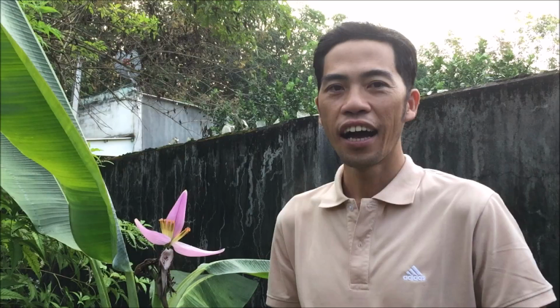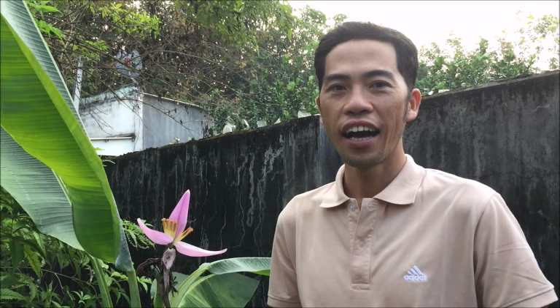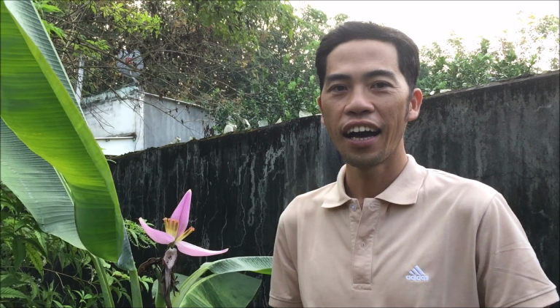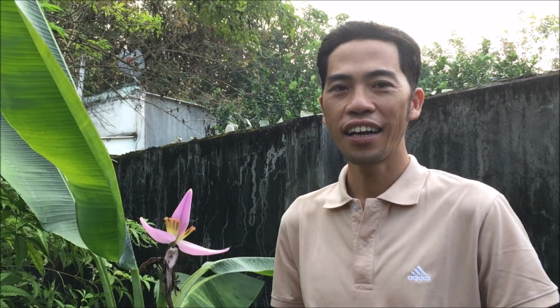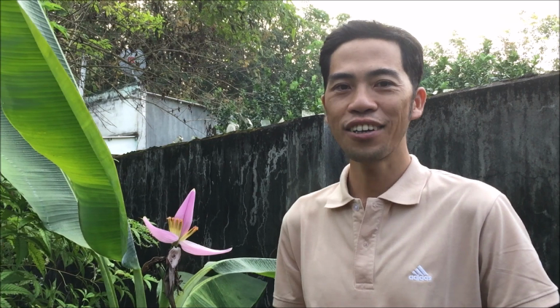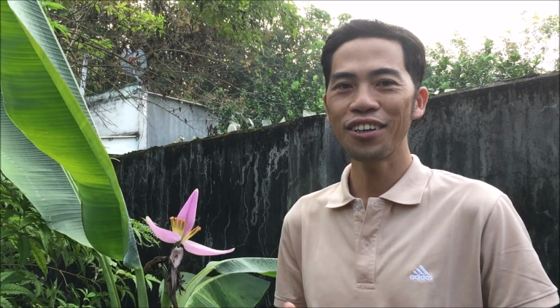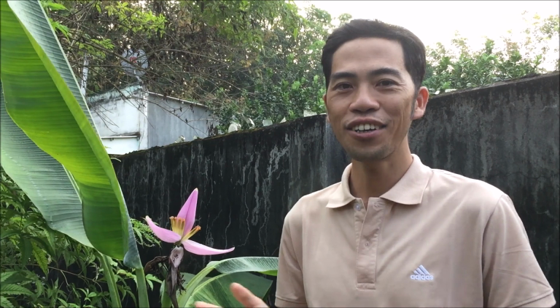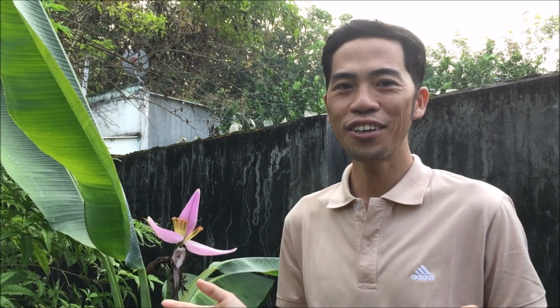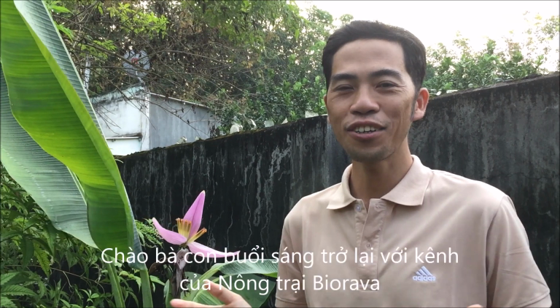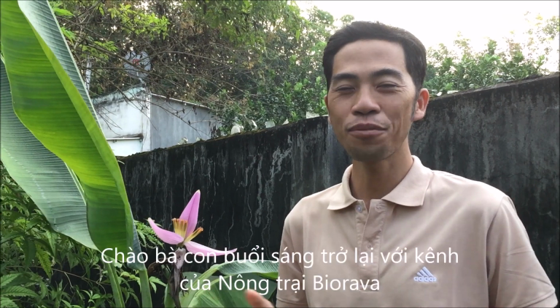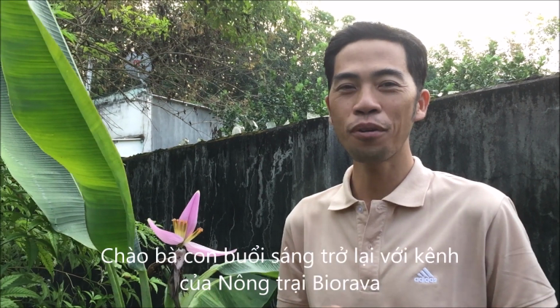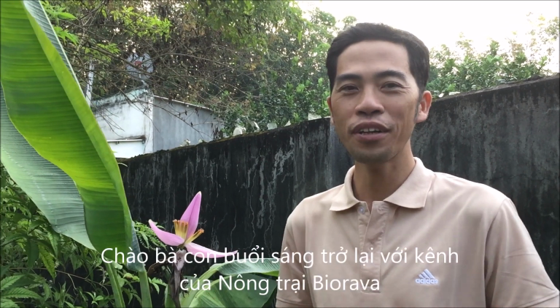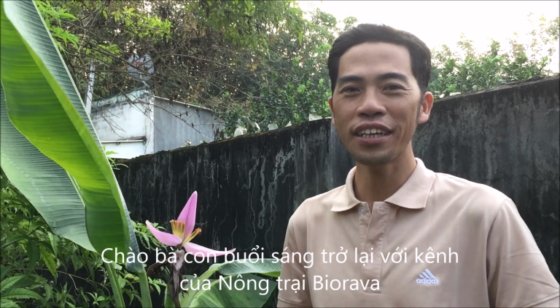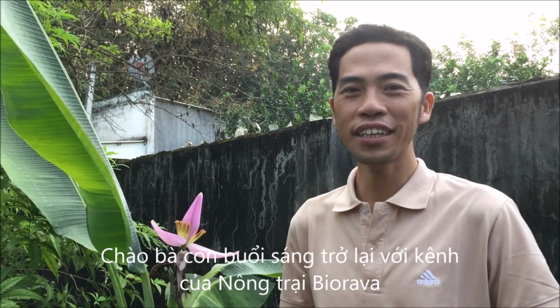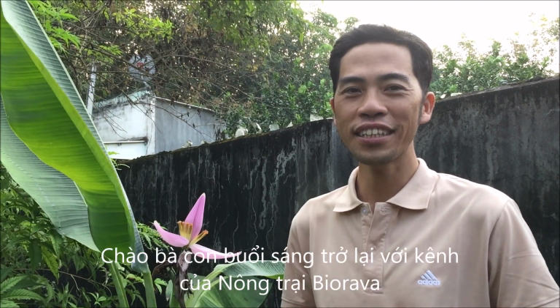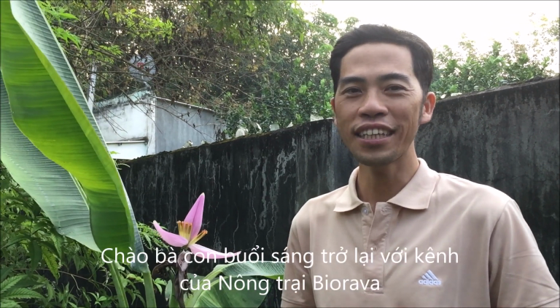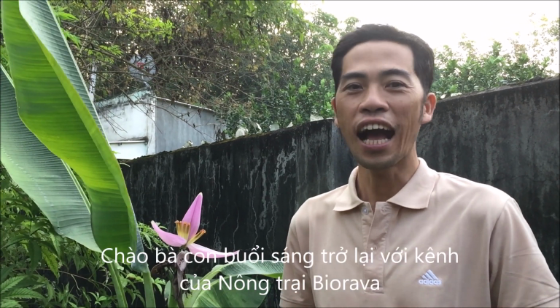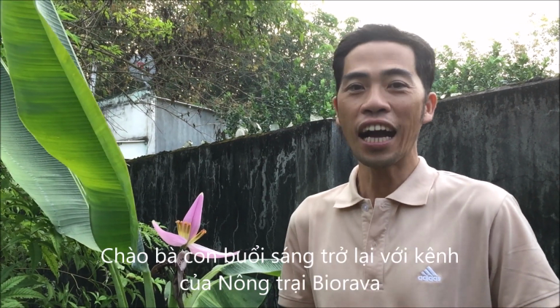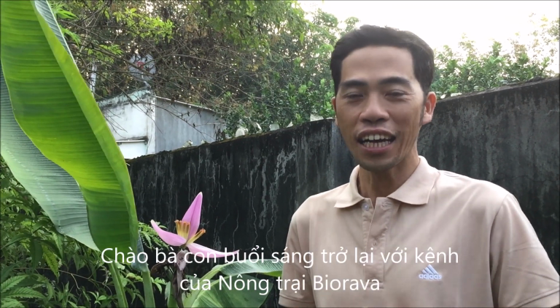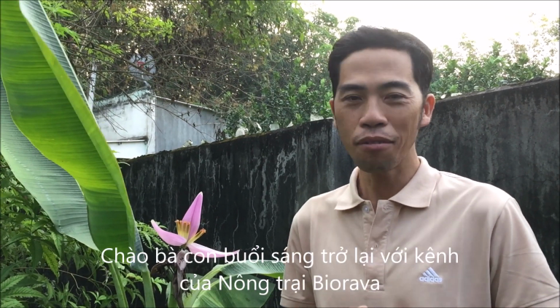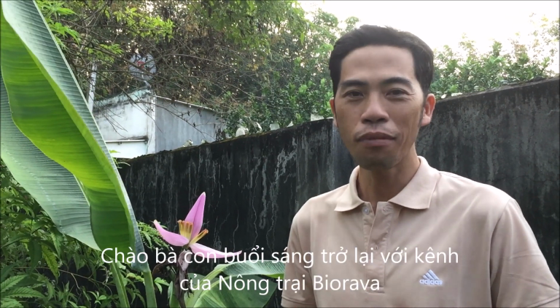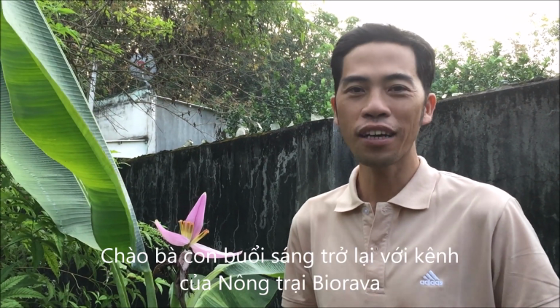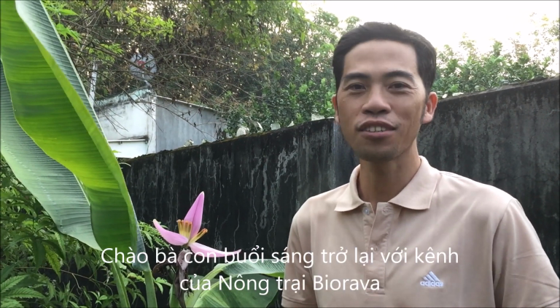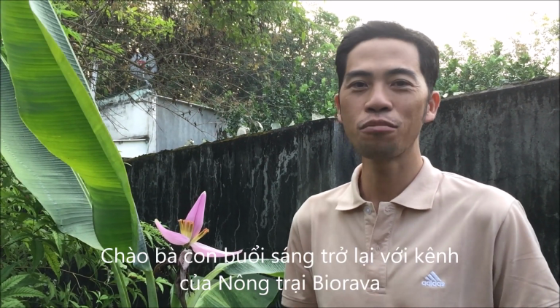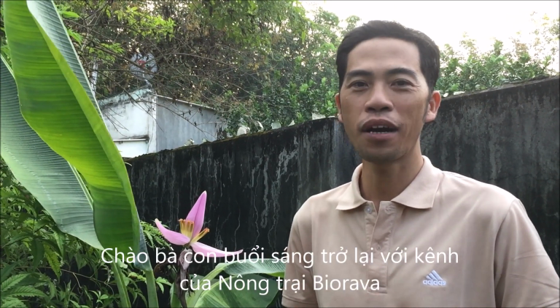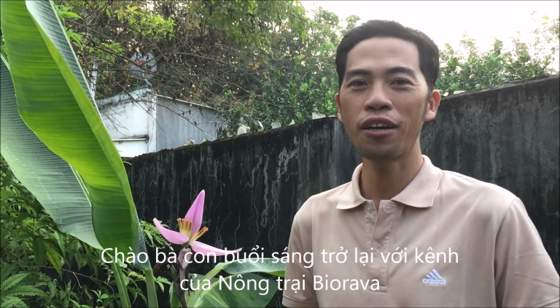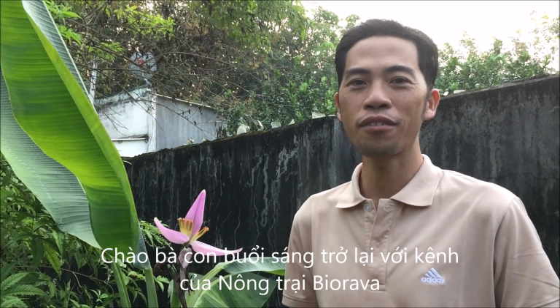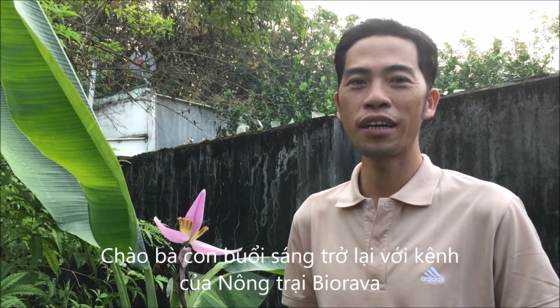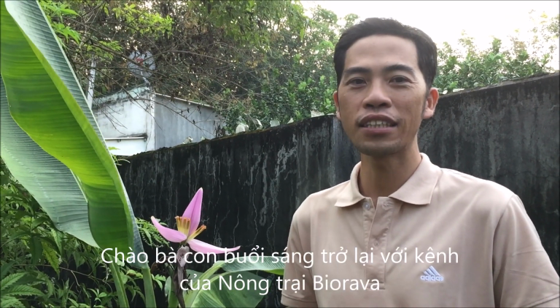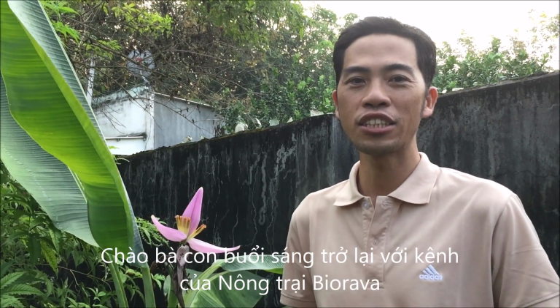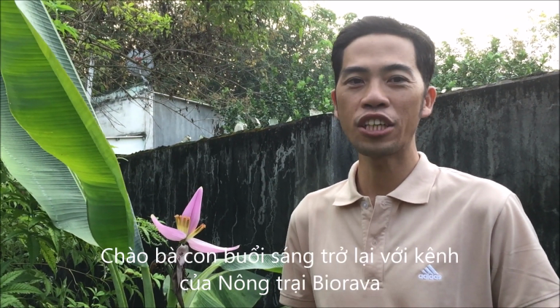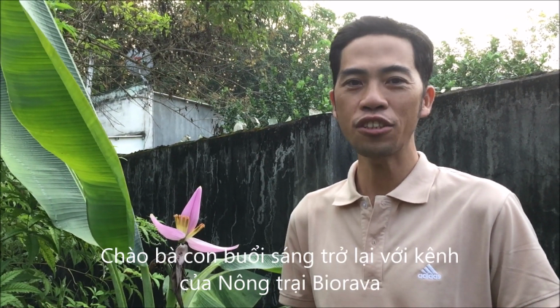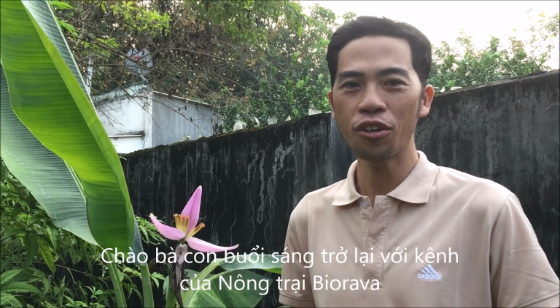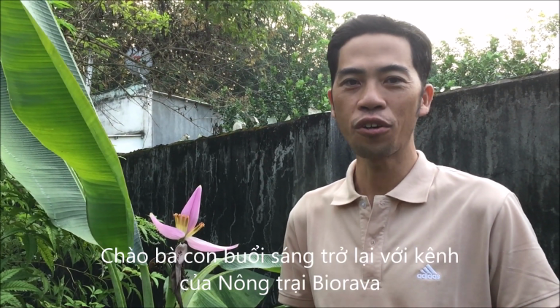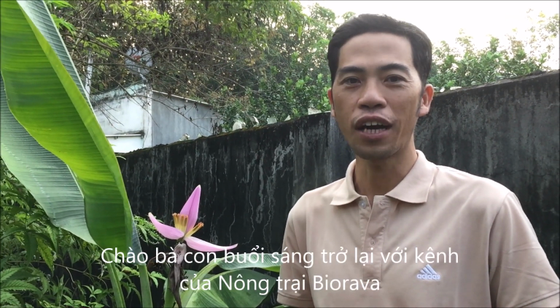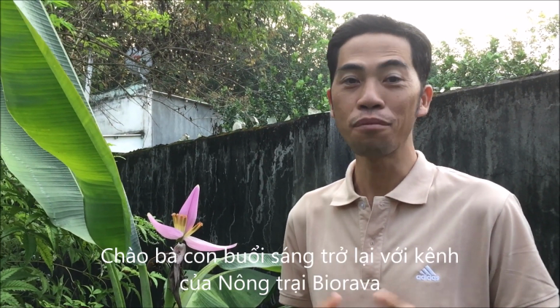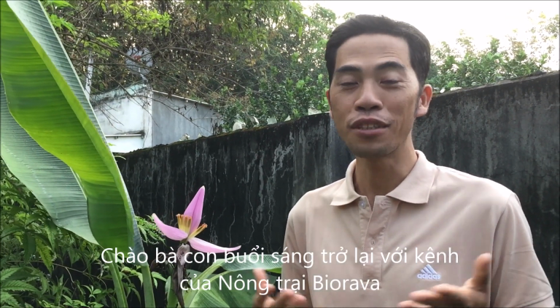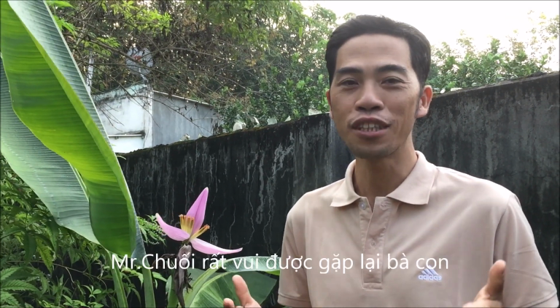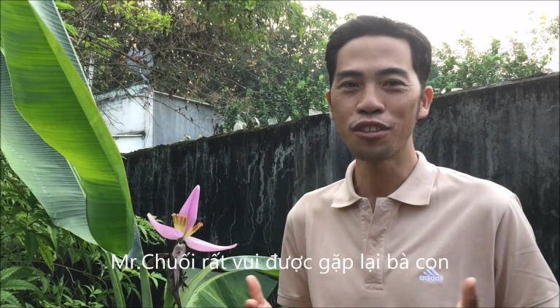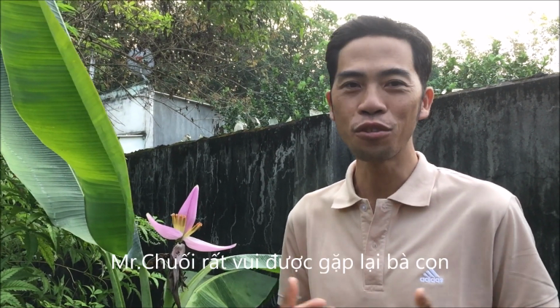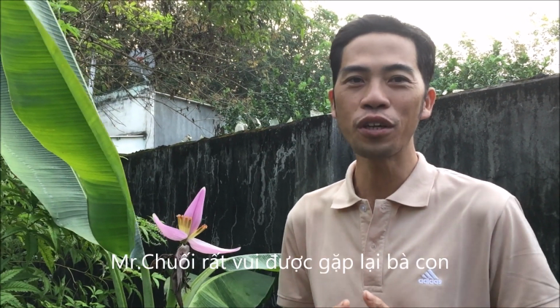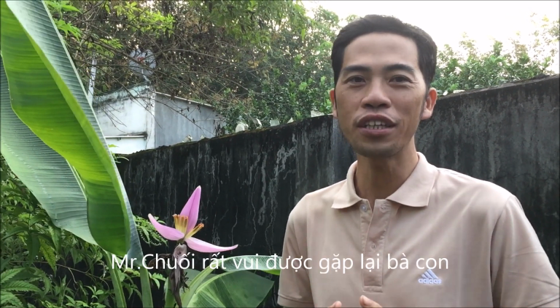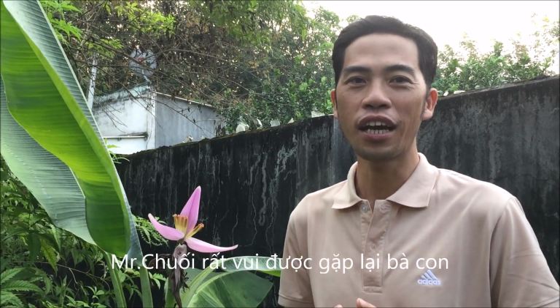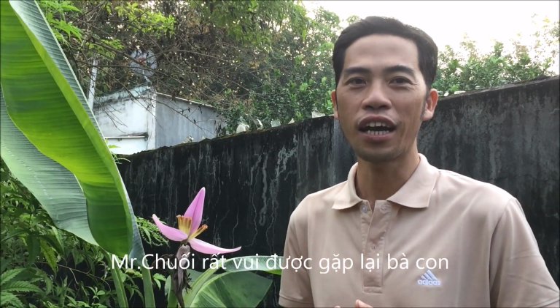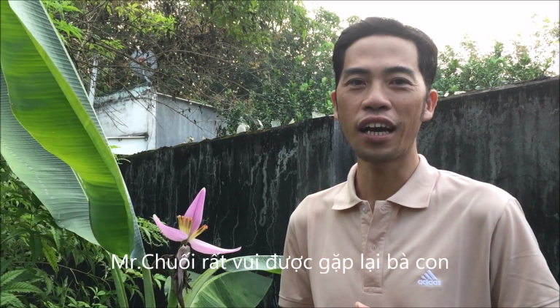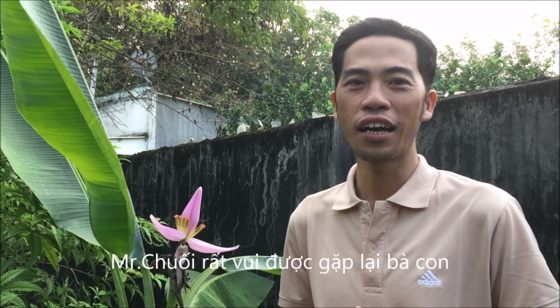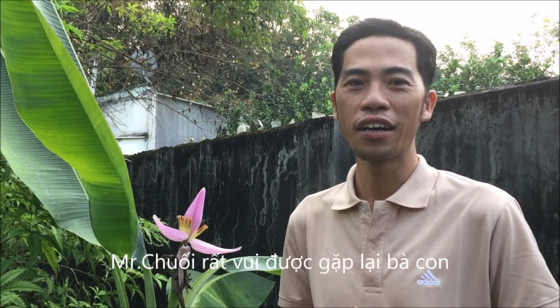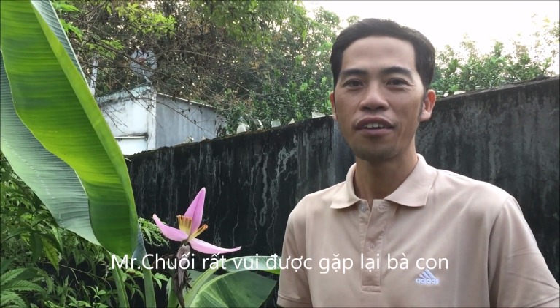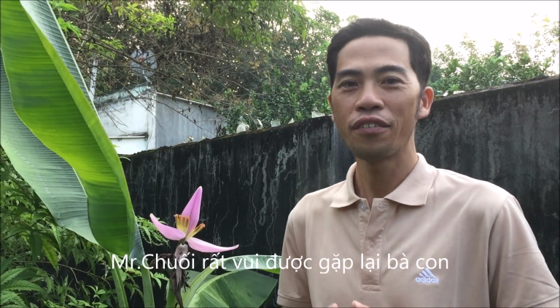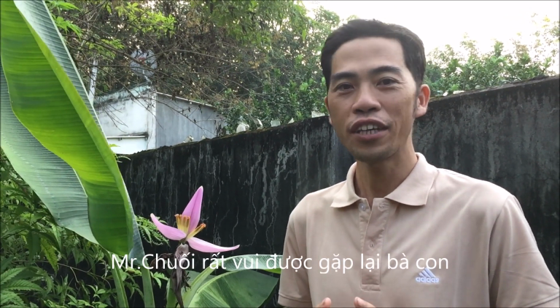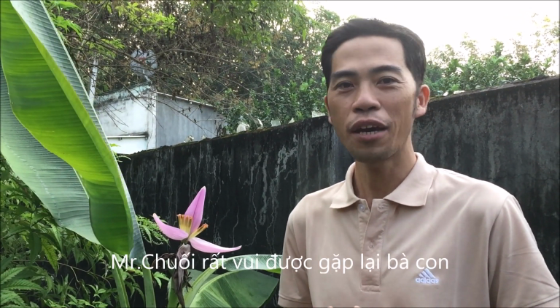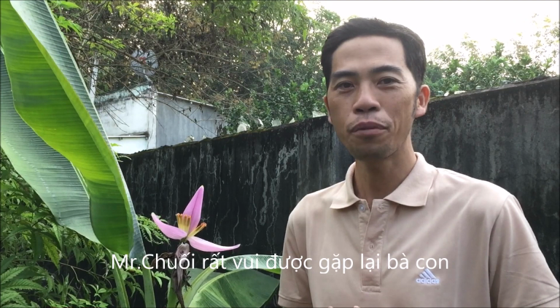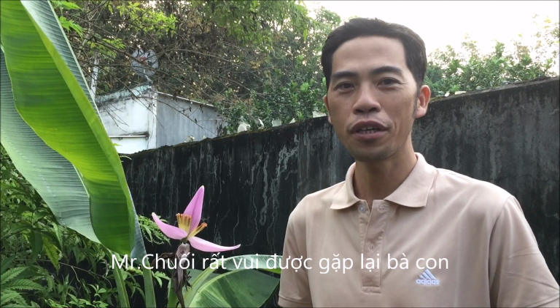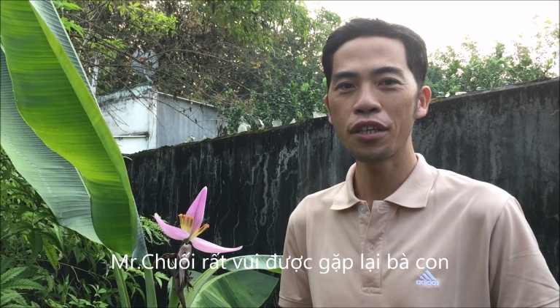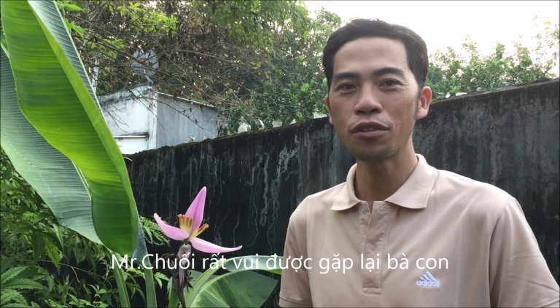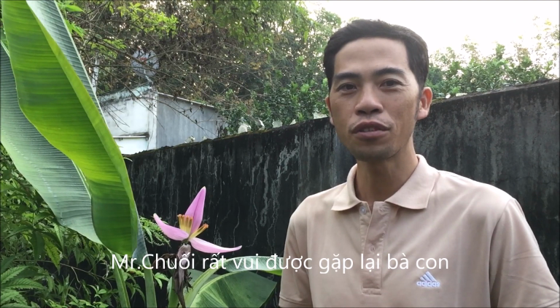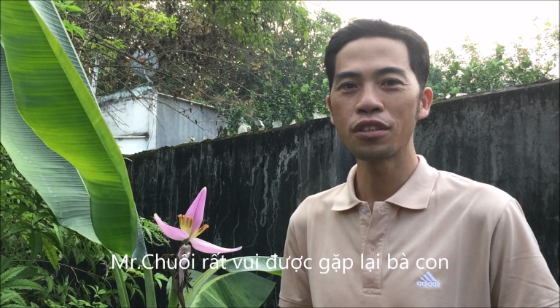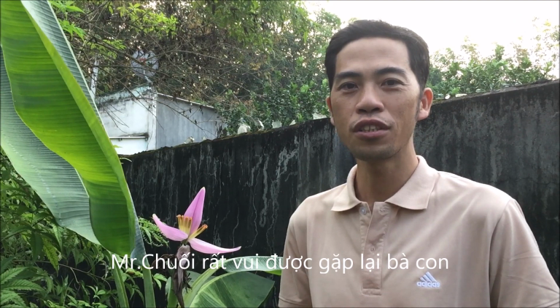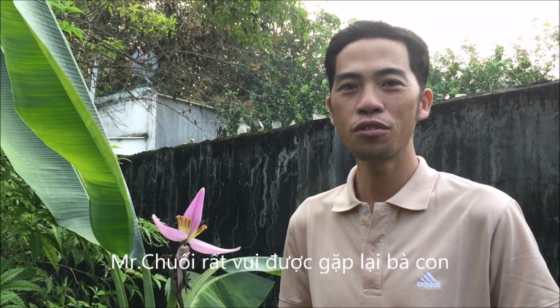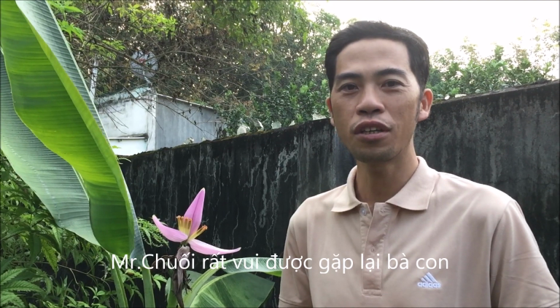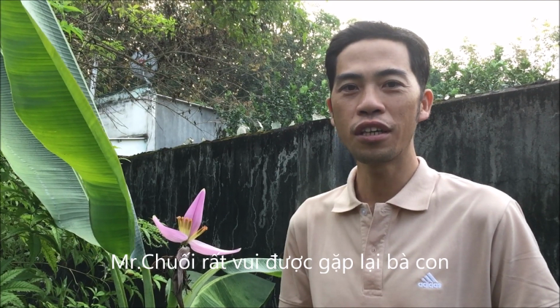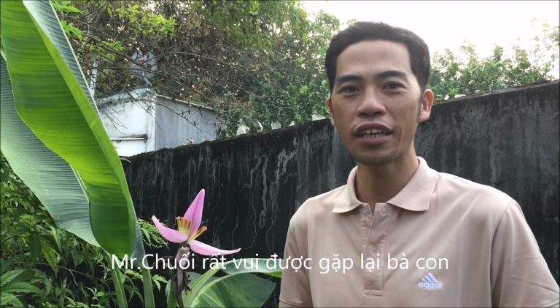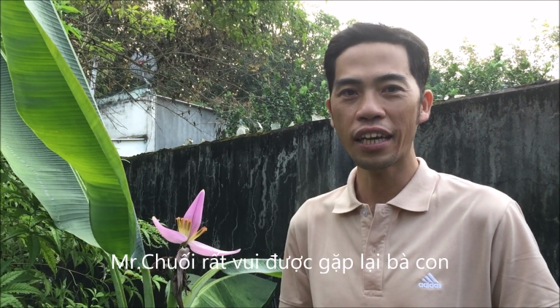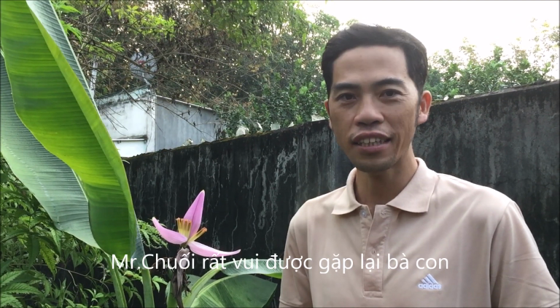Hello, good morning. Welcome back to Biola channel. I'm Mr. Chuy. Very happy to see you again.